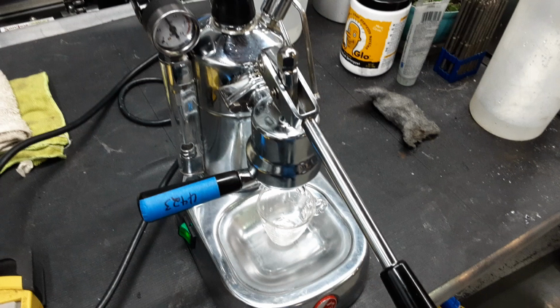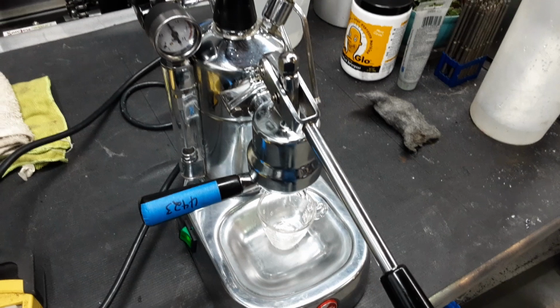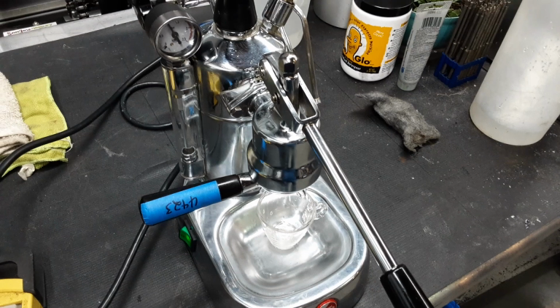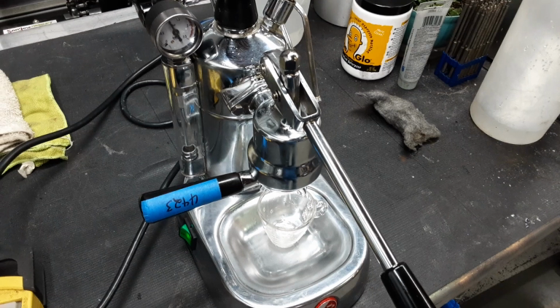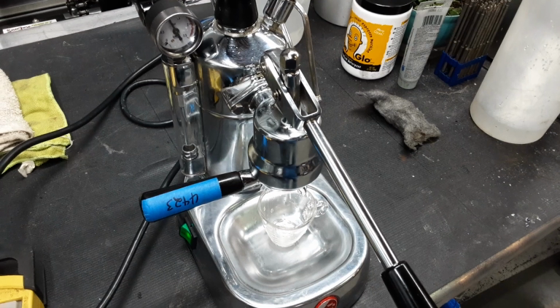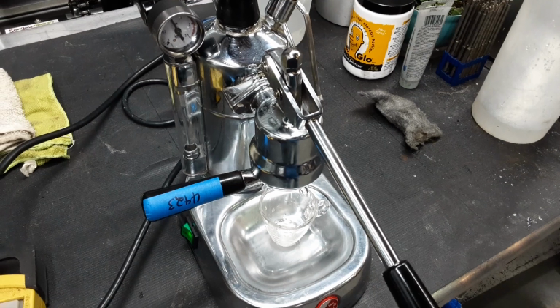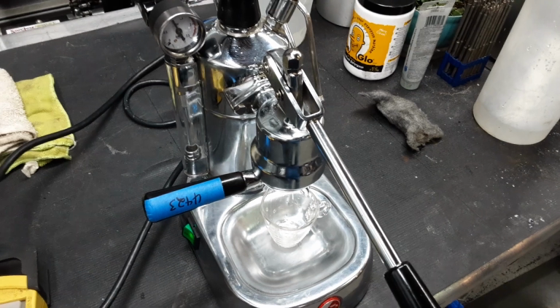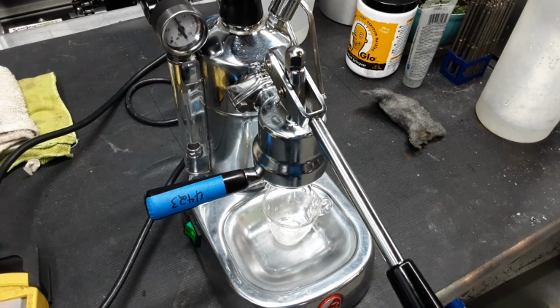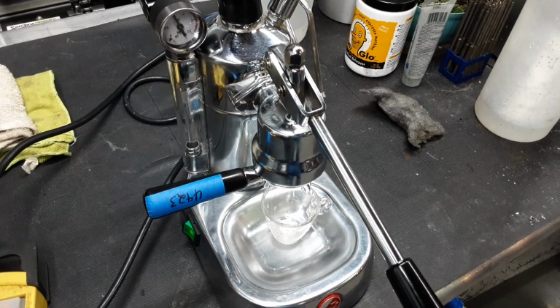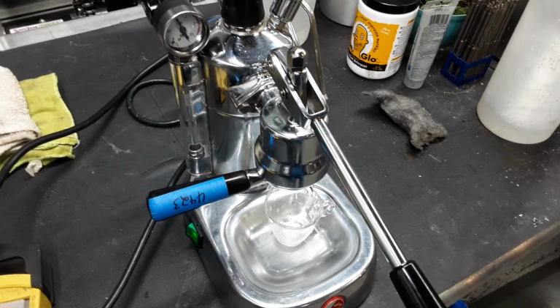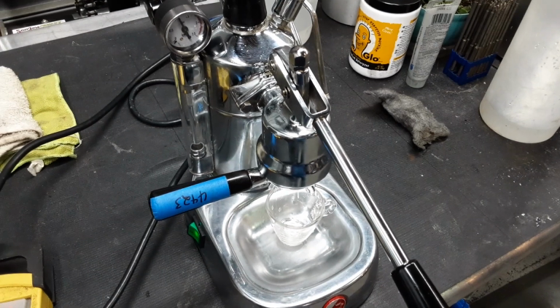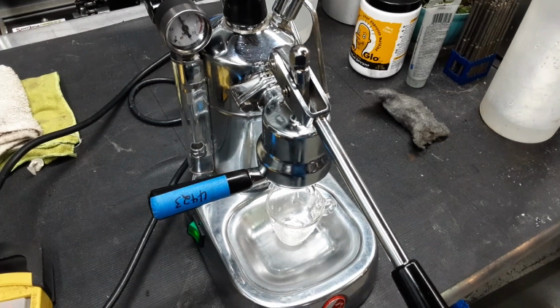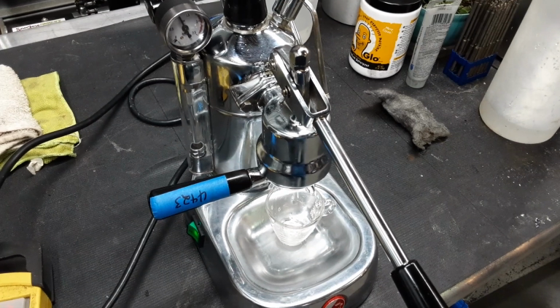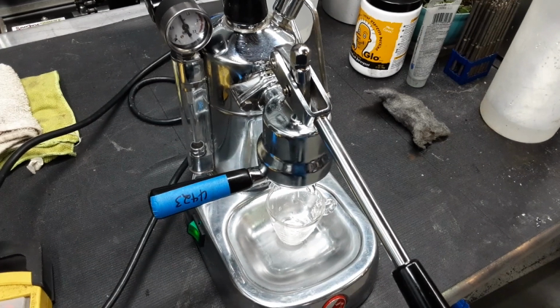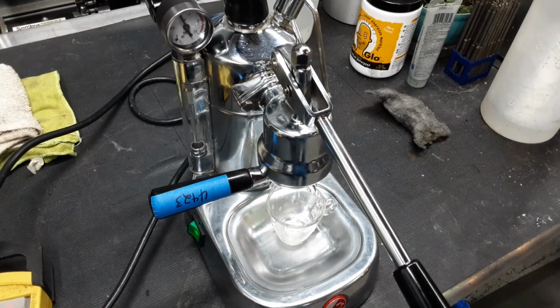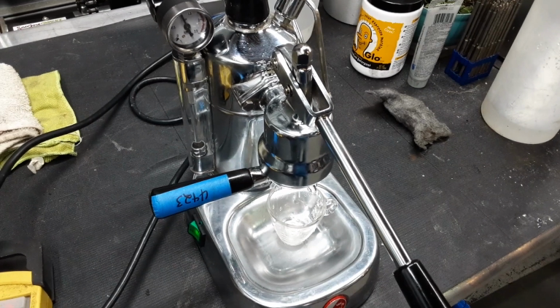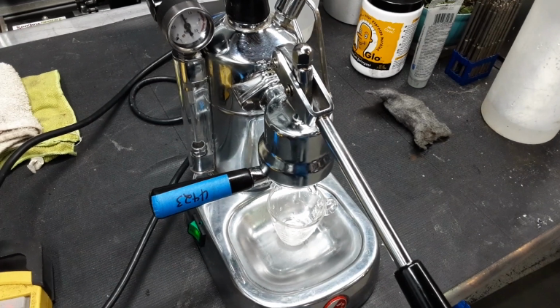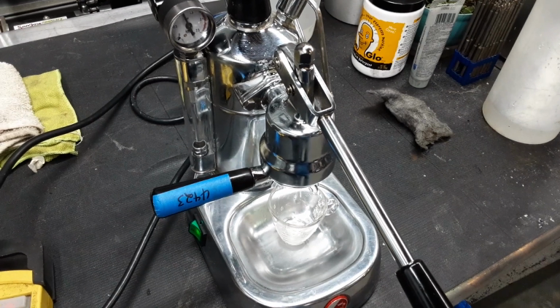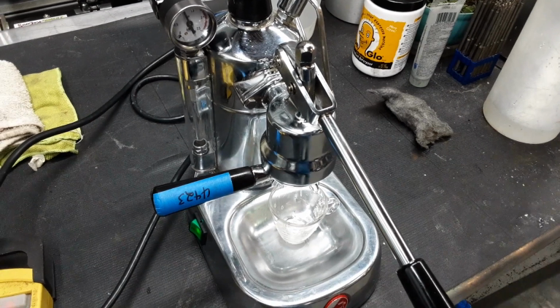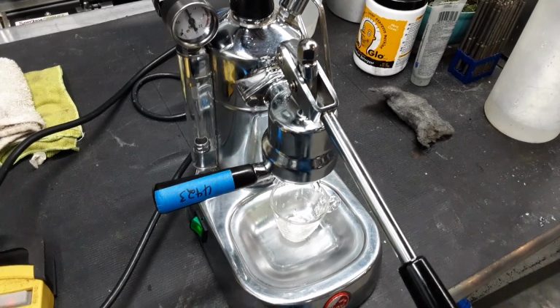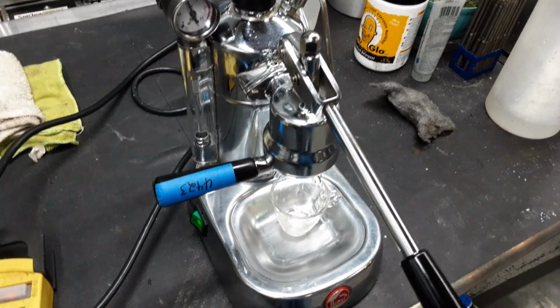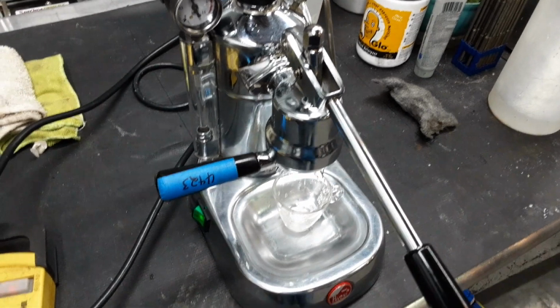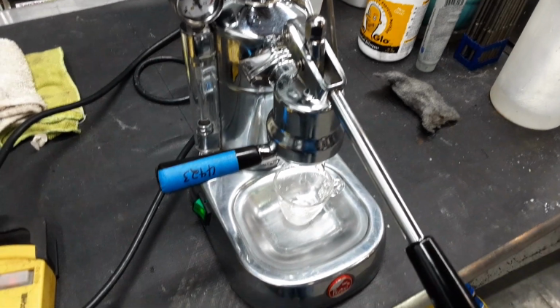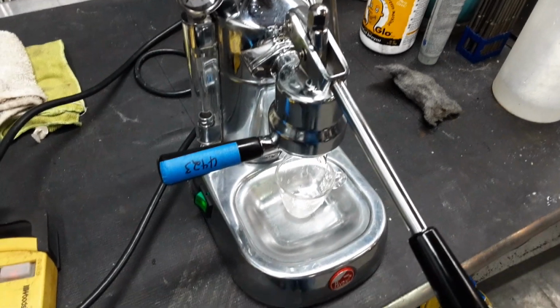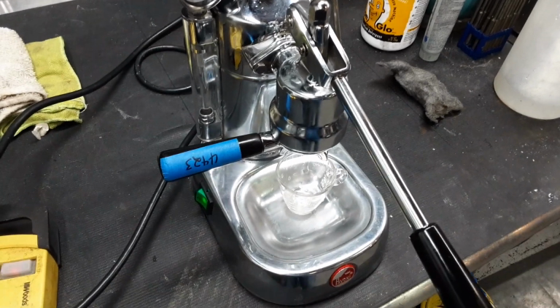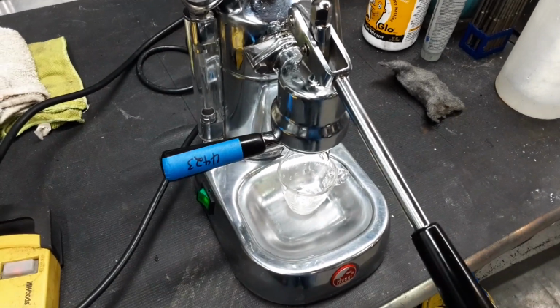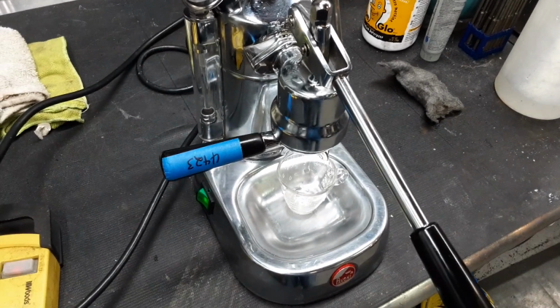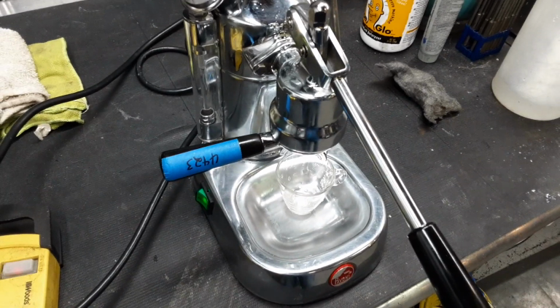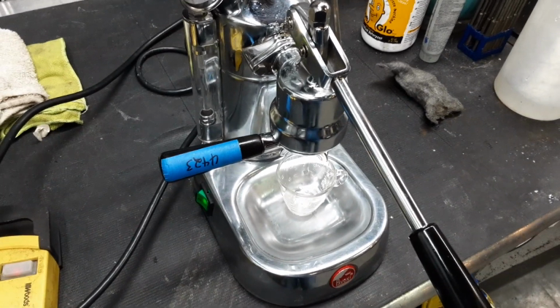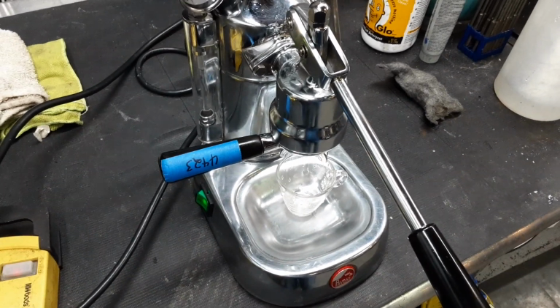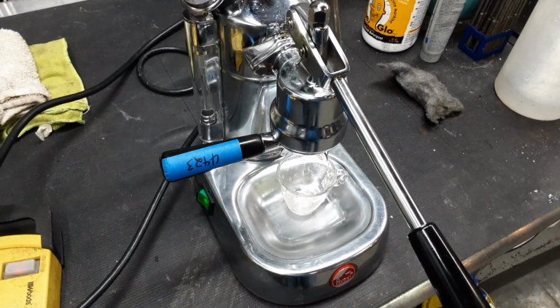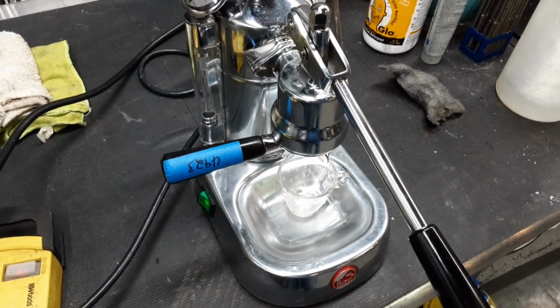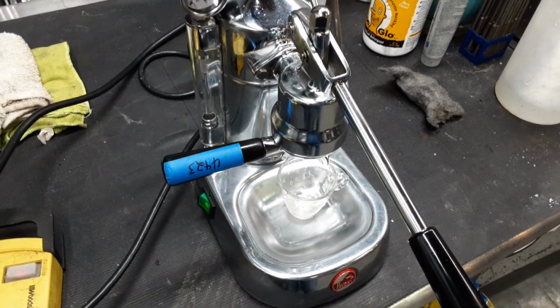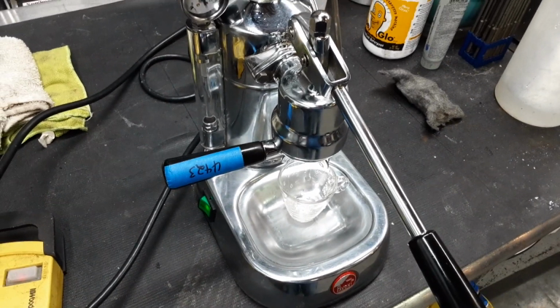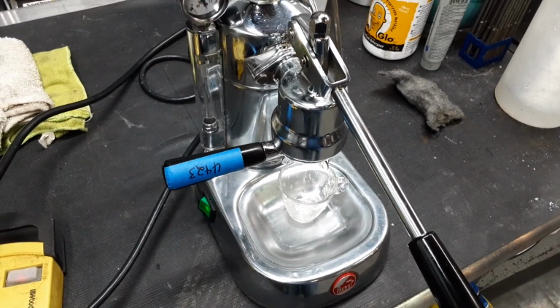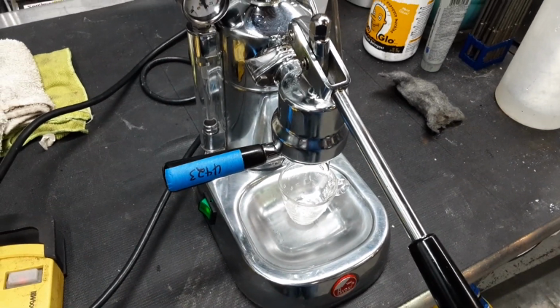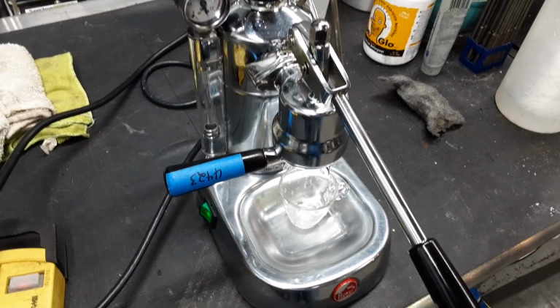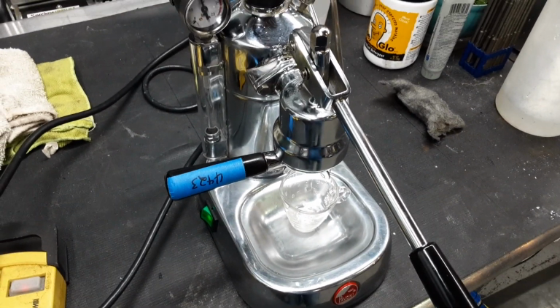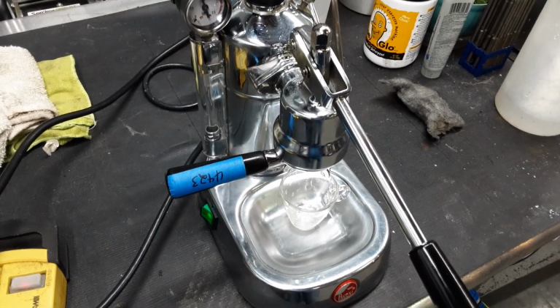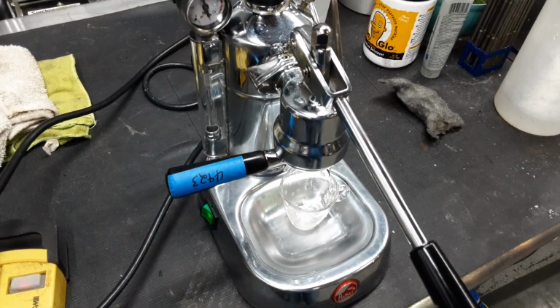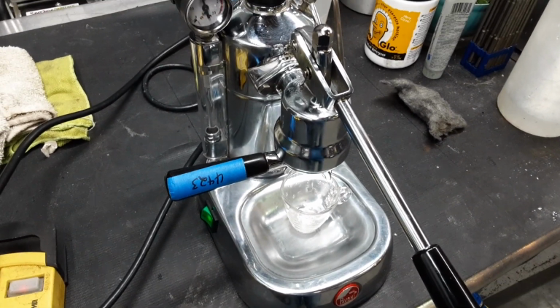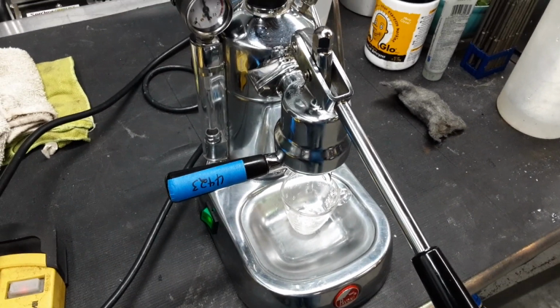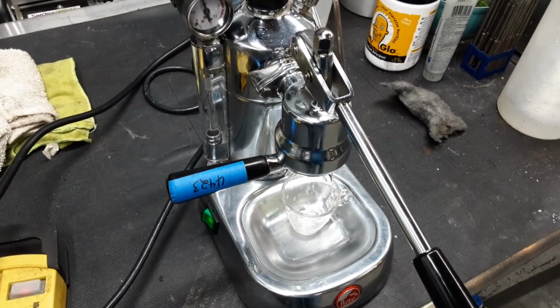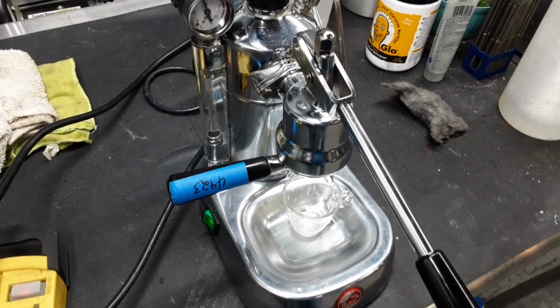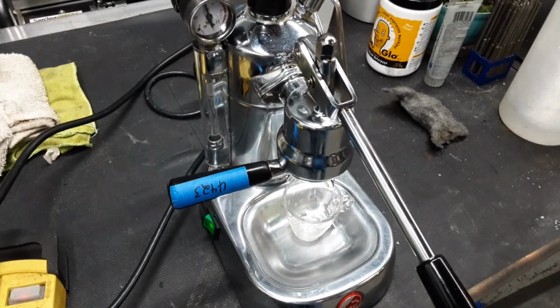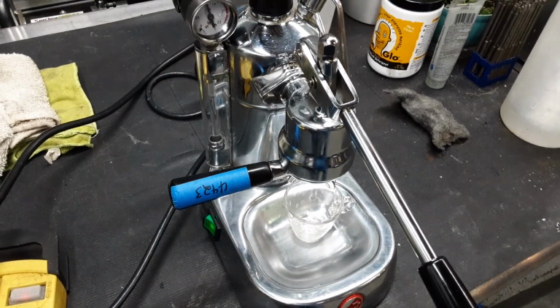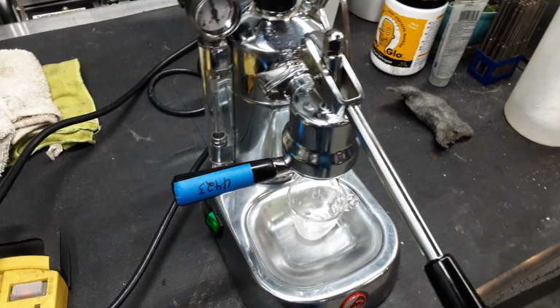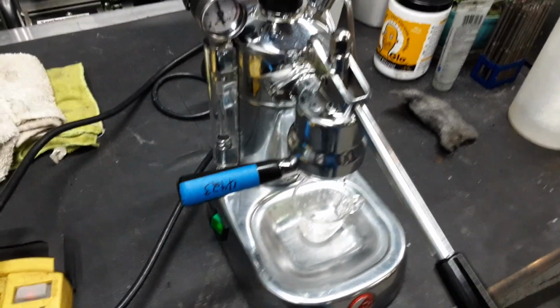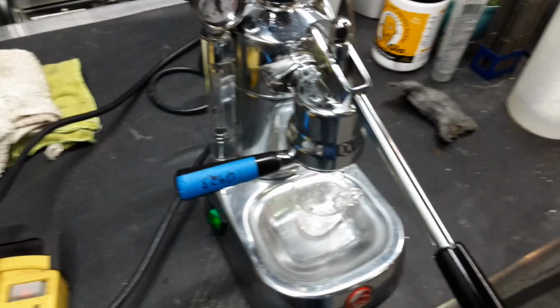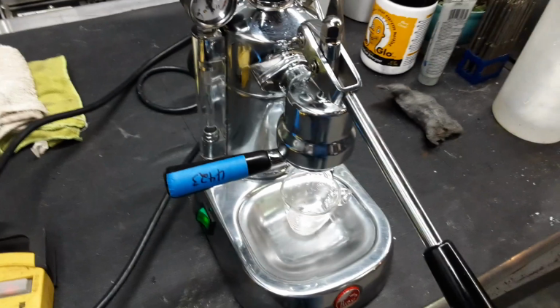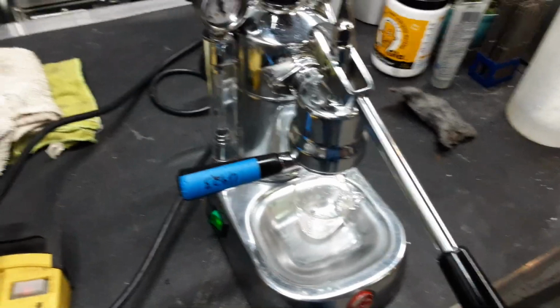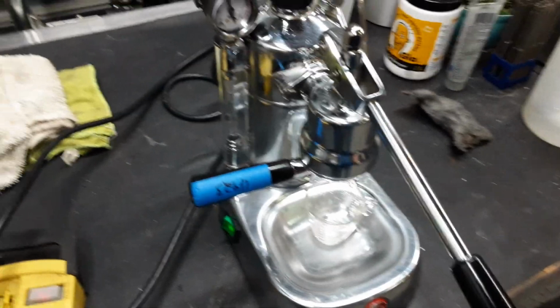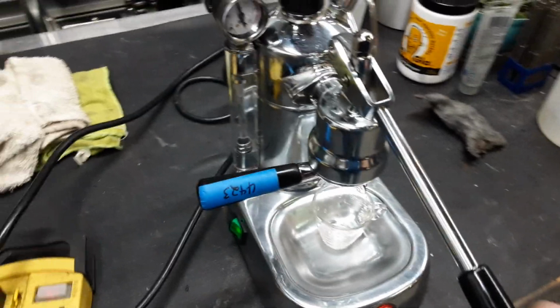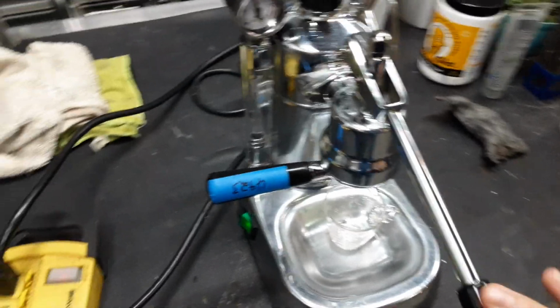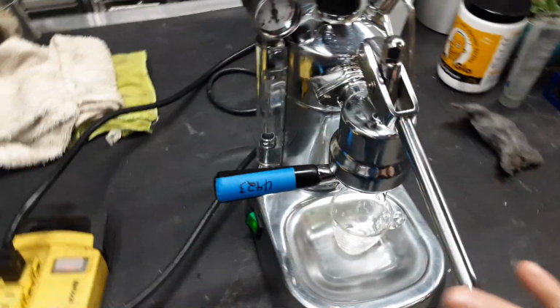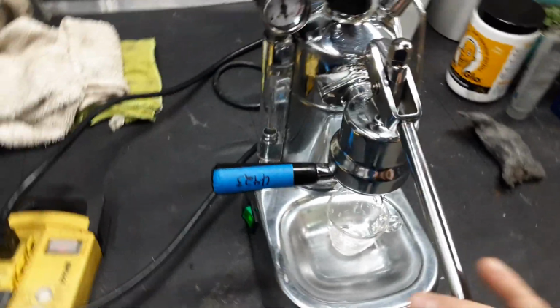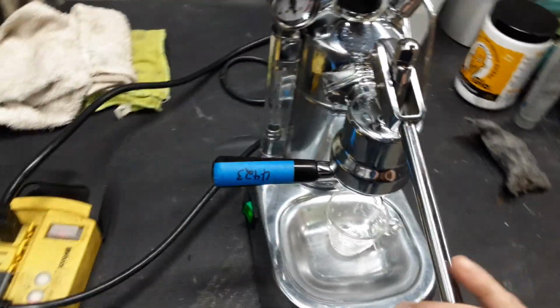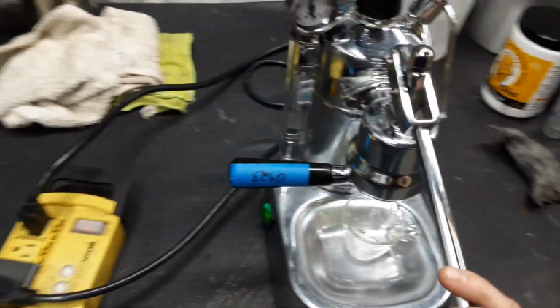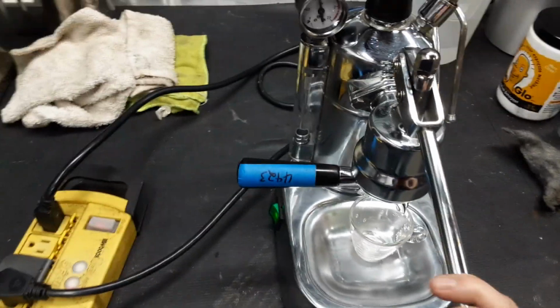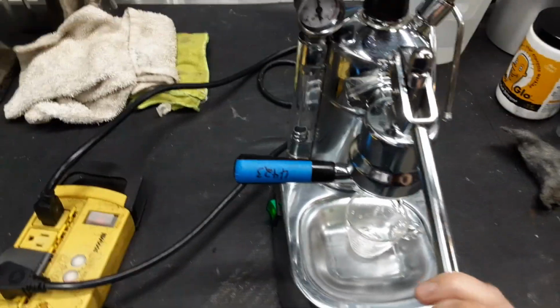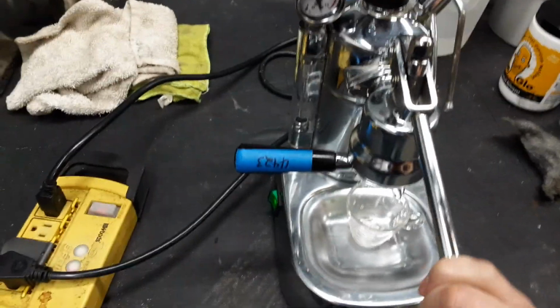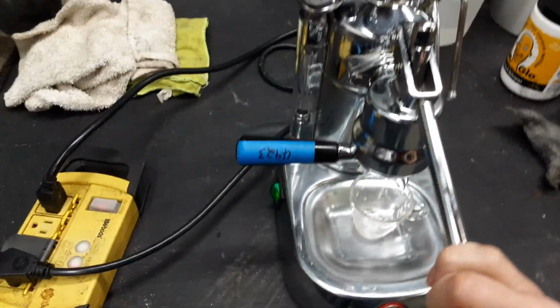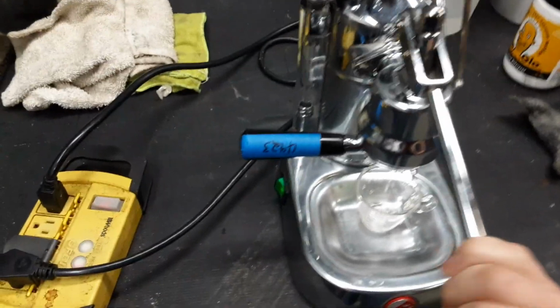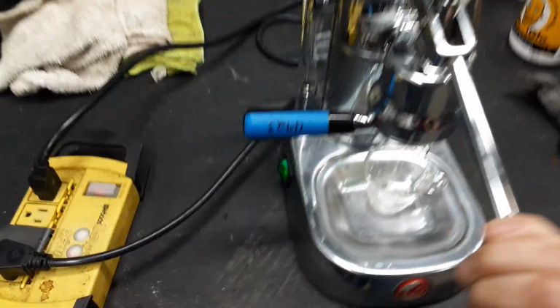Hello and welcome to Cannon Coffee Espresso Machines. Today we're testing this beautiful Lapavoni Espresso Machine. Let's go ahead and pull it shut.